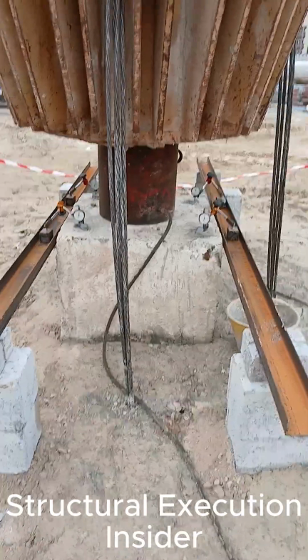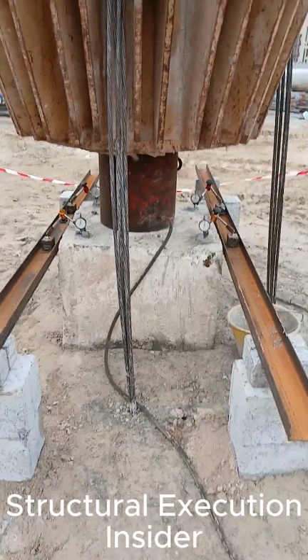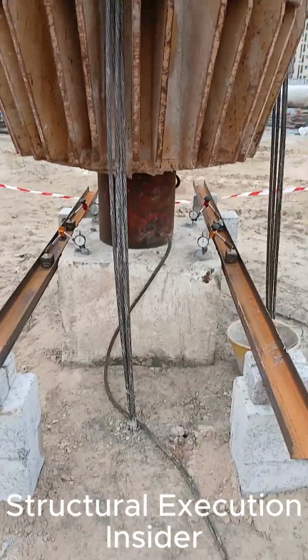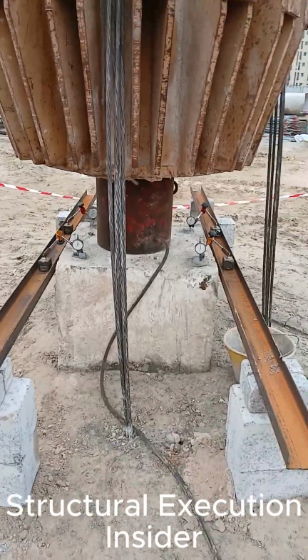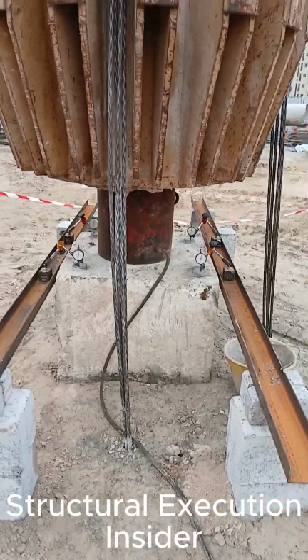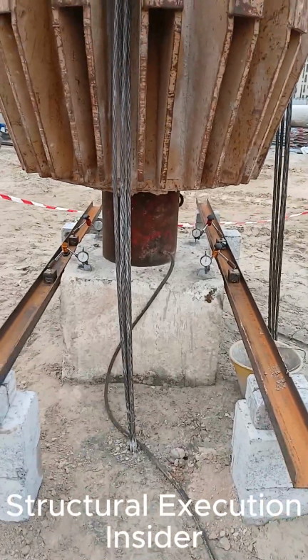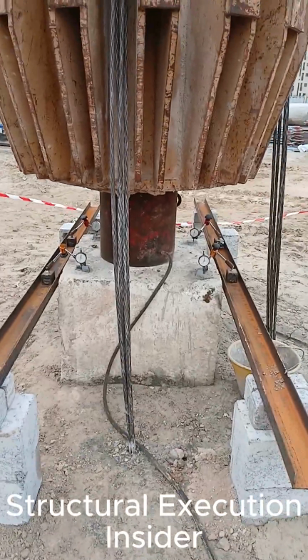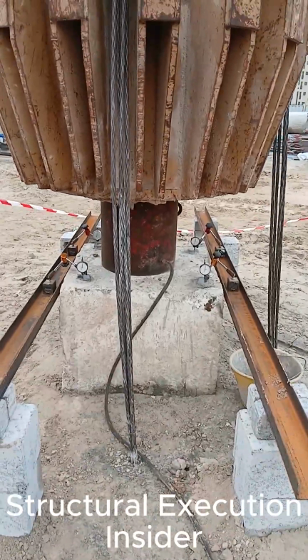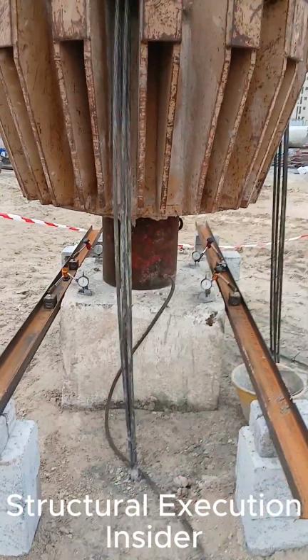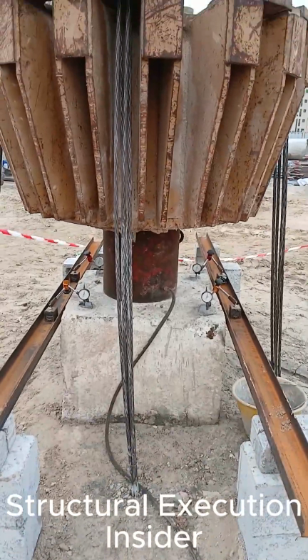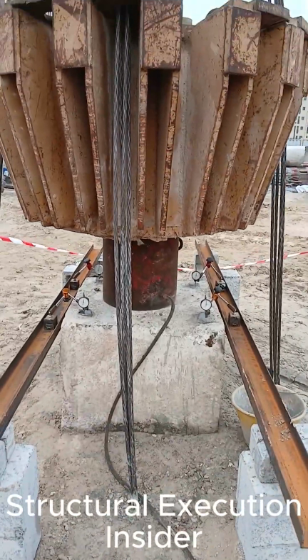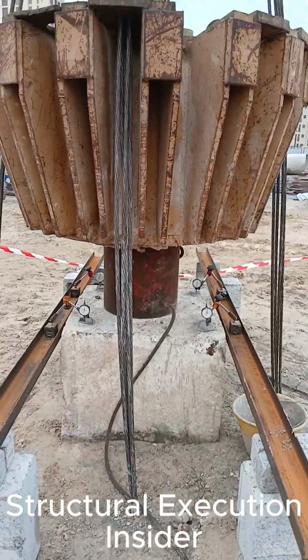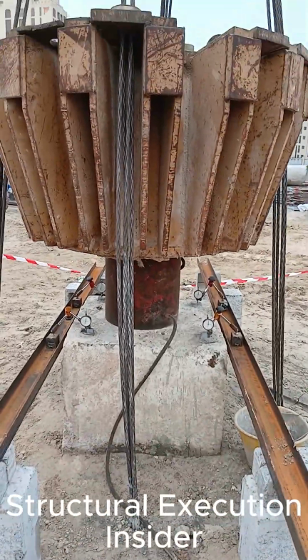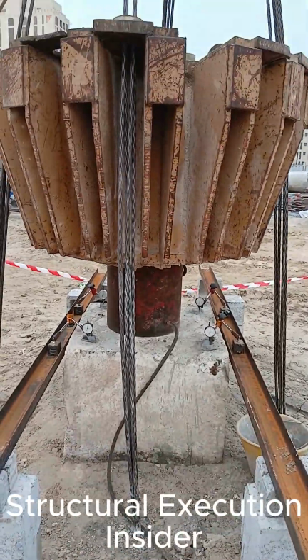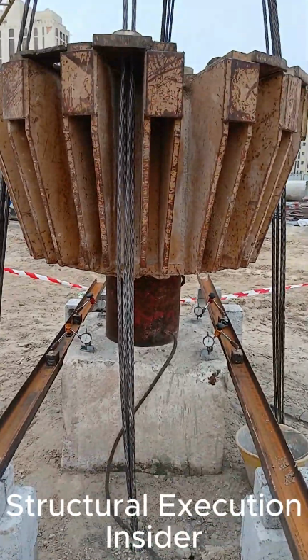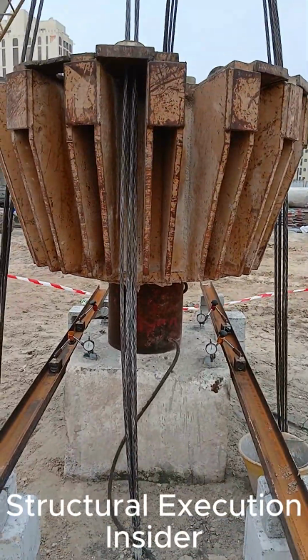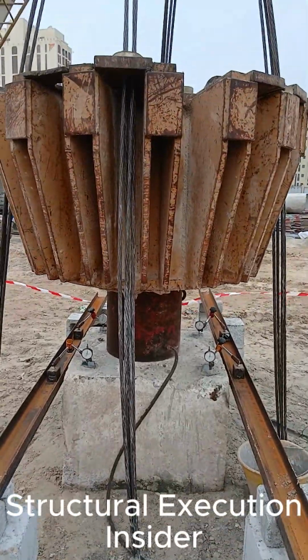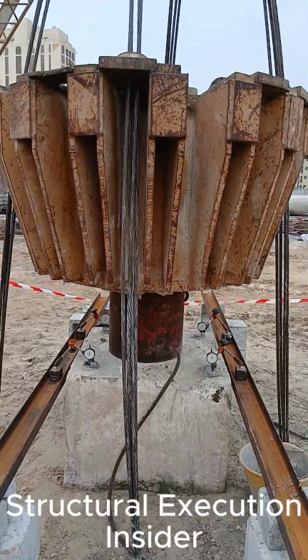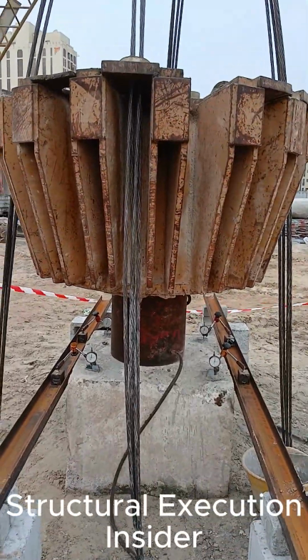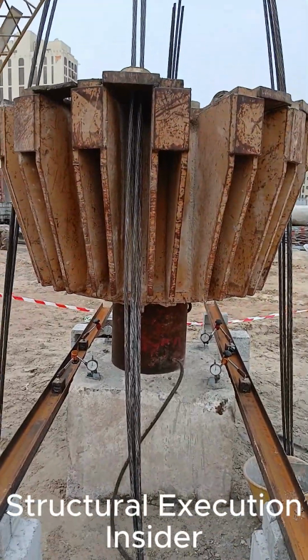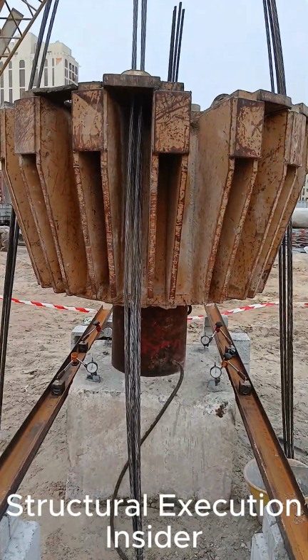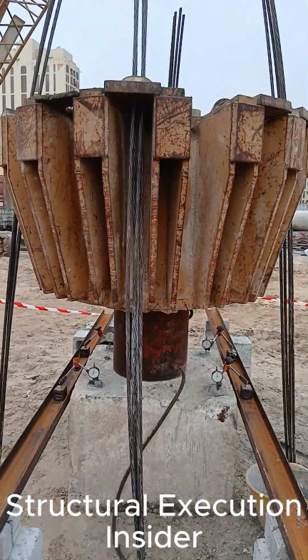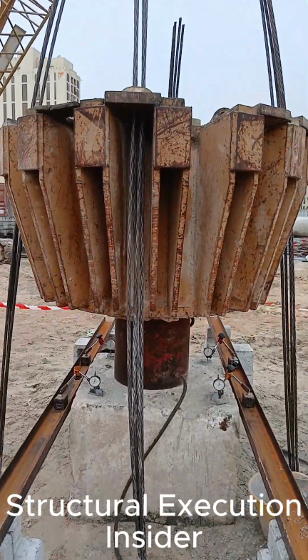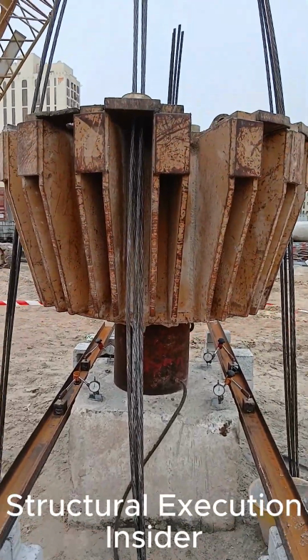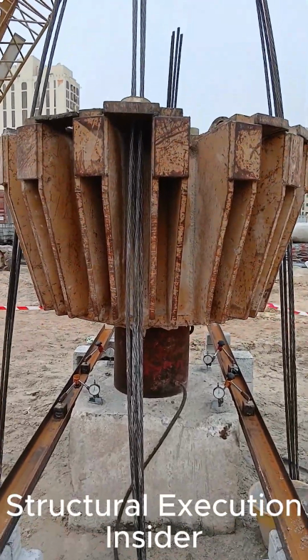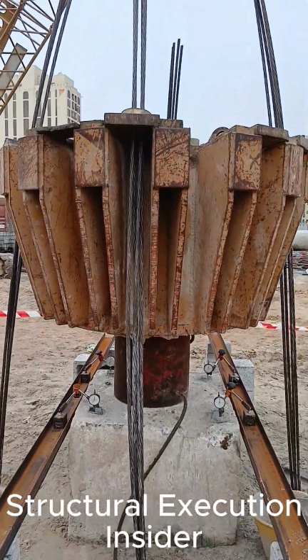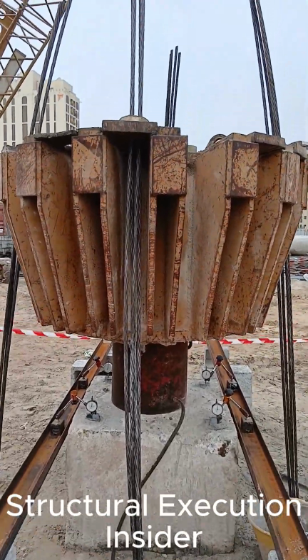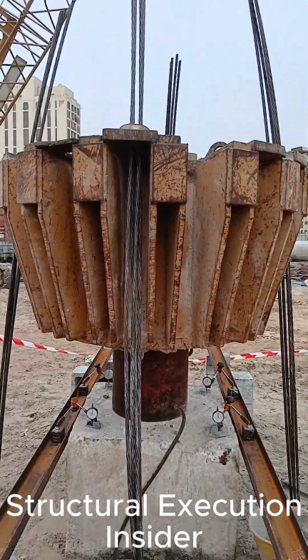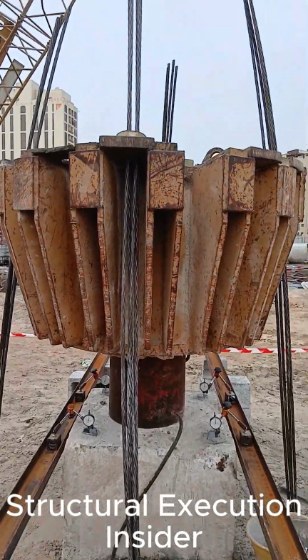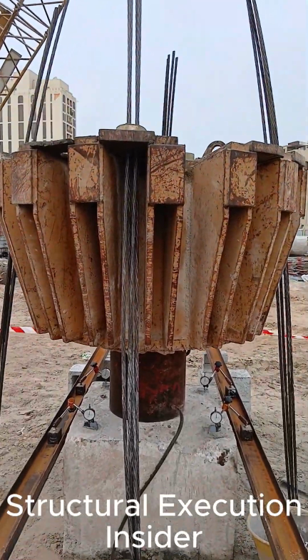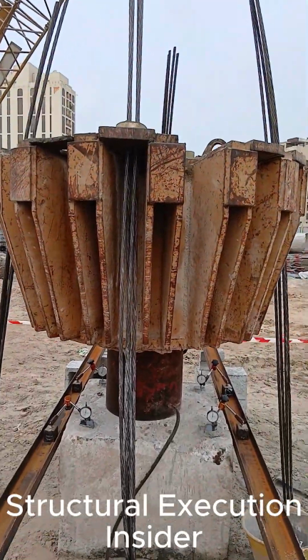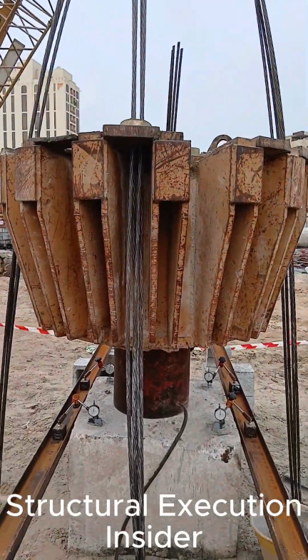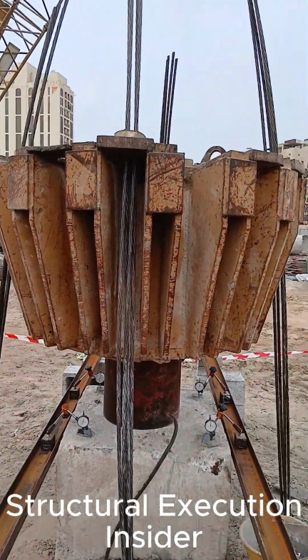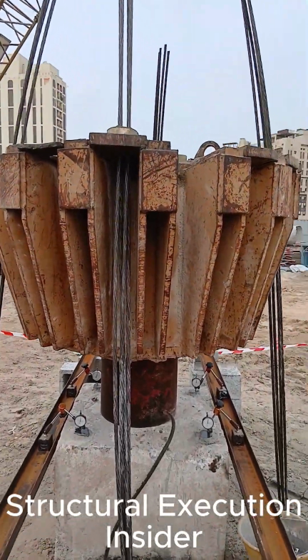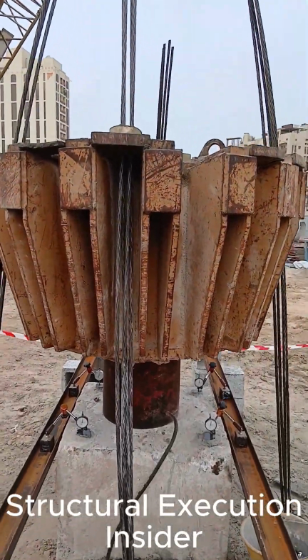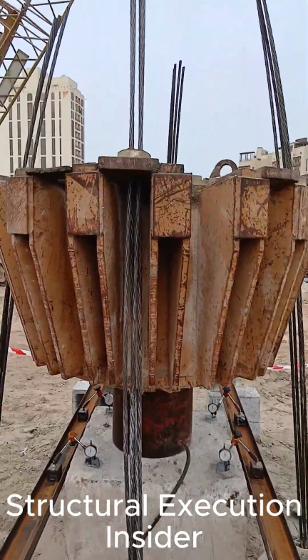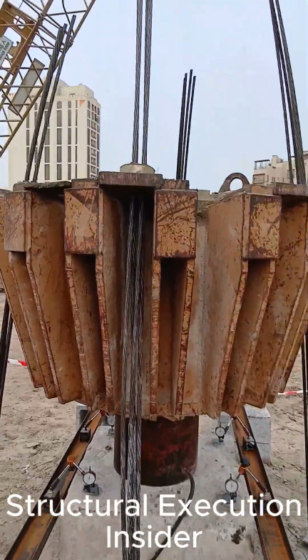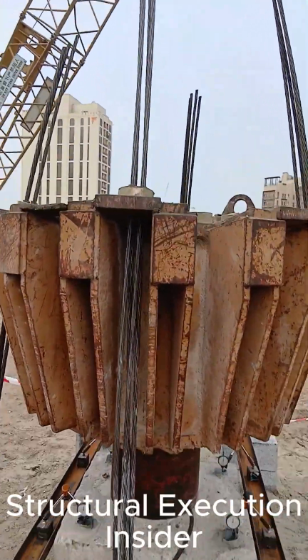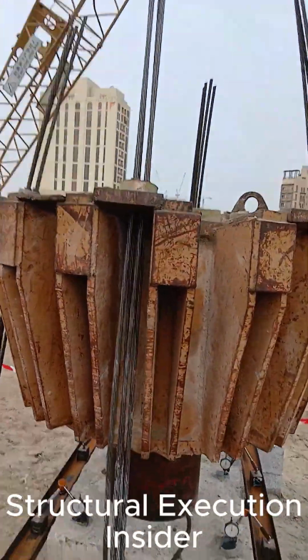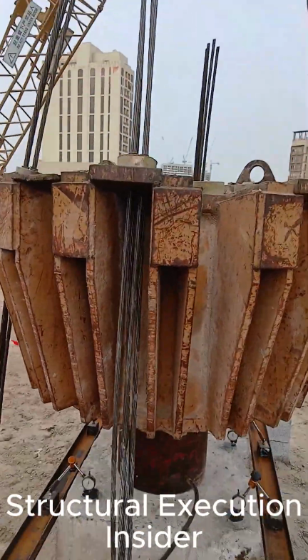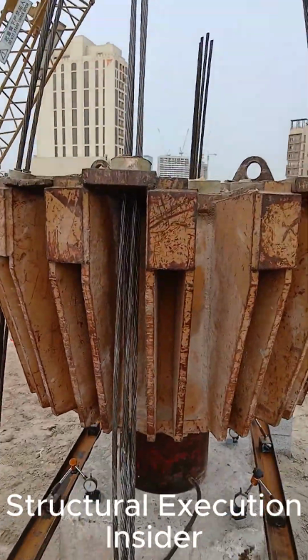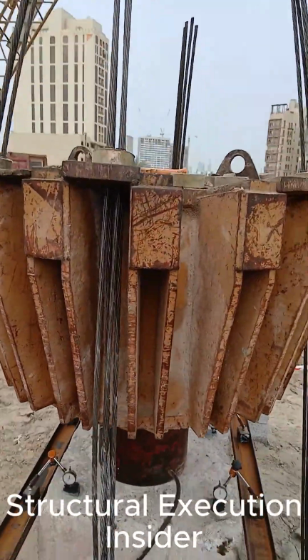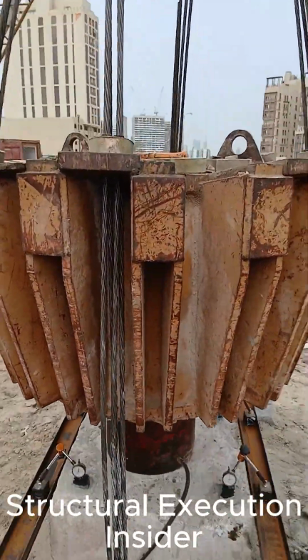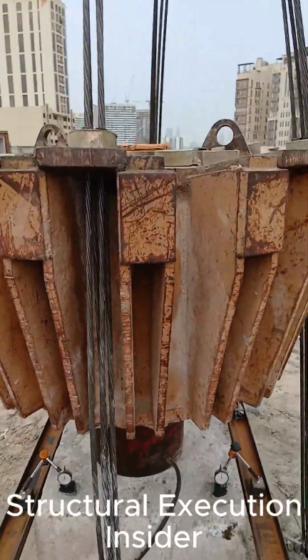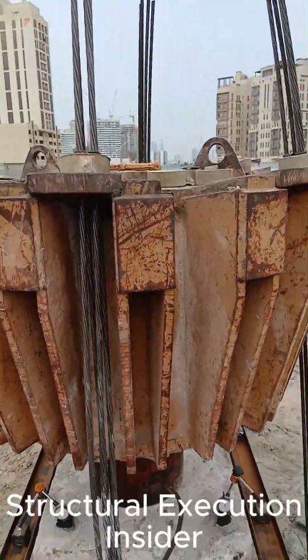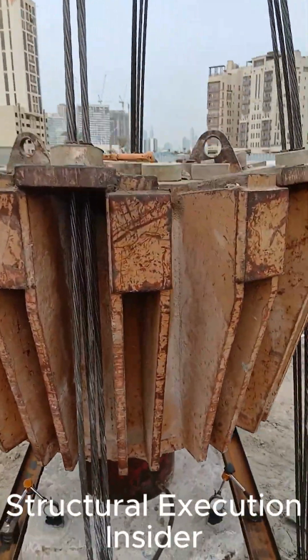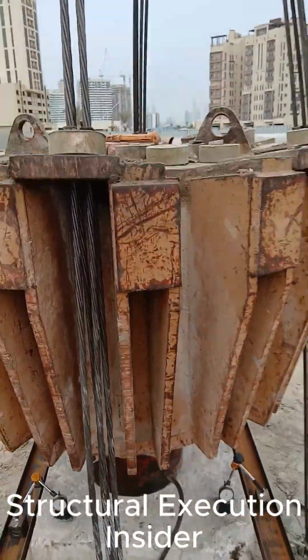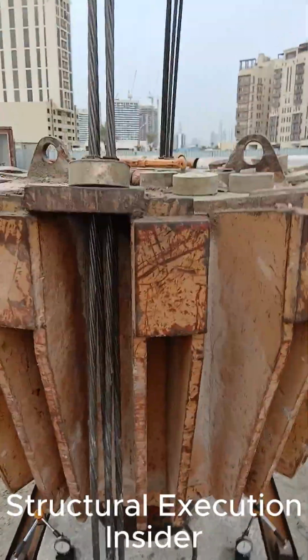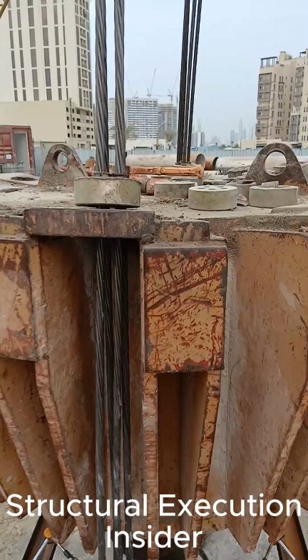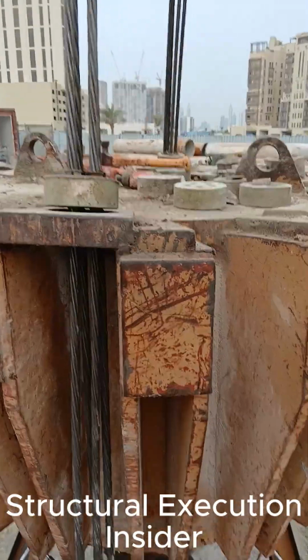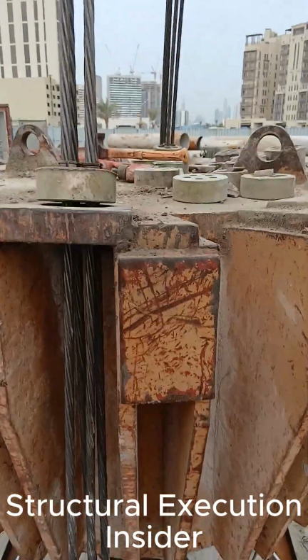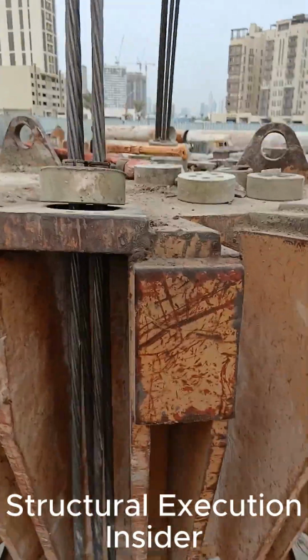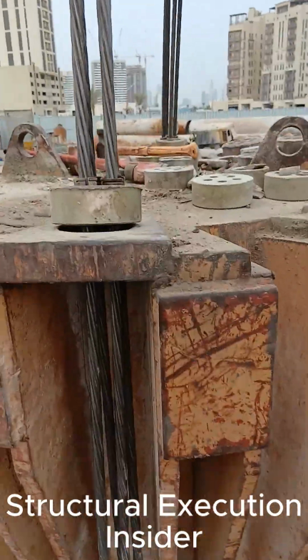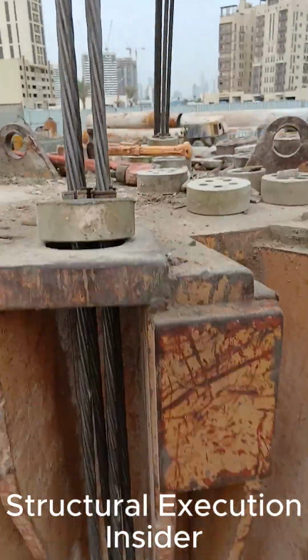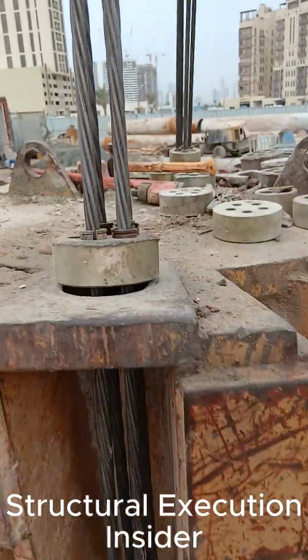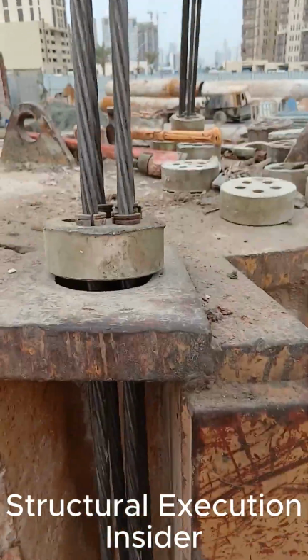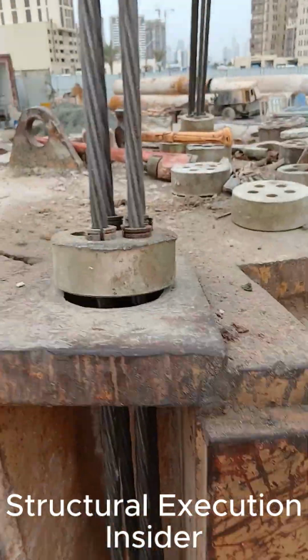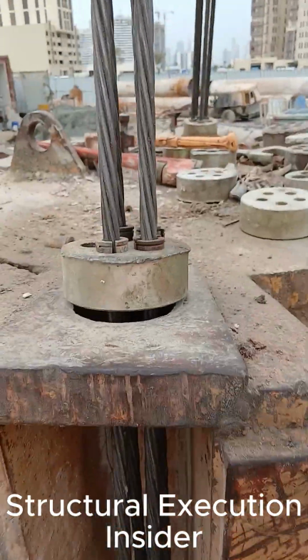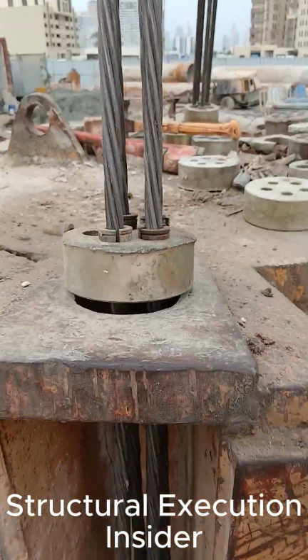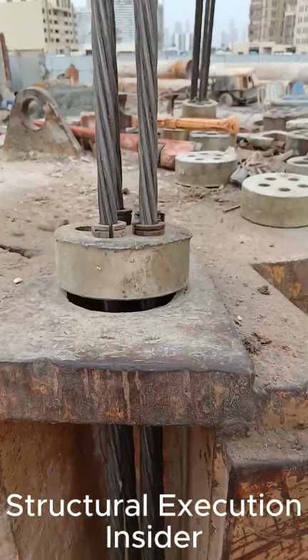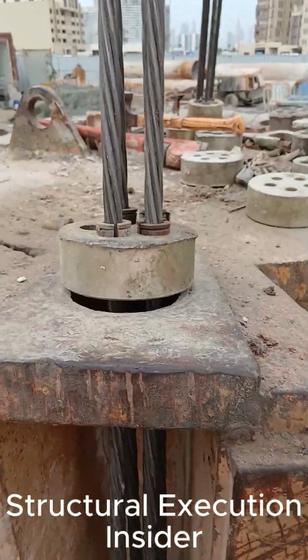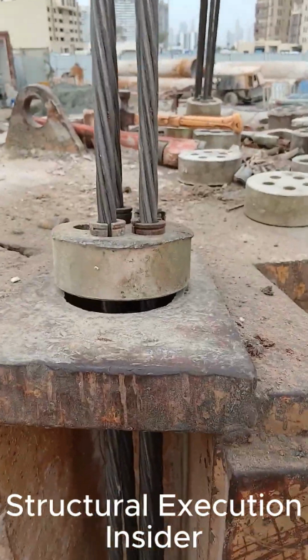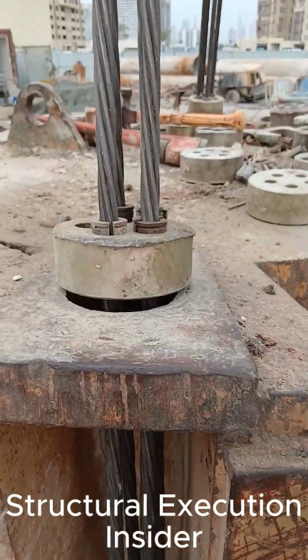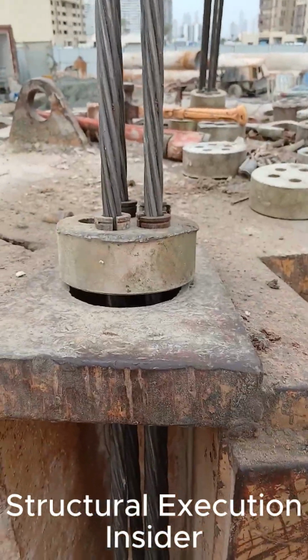The system is completed with a heavy steel cap and secured cable anchorage, ensuring stable and controlled load application.